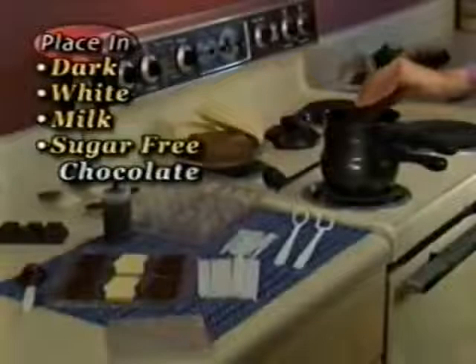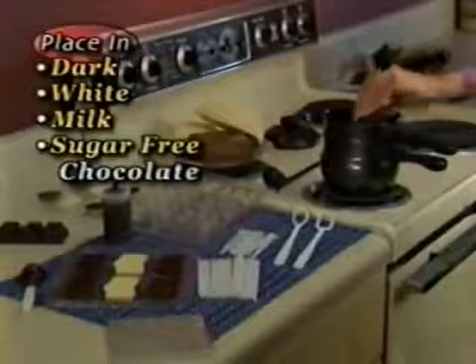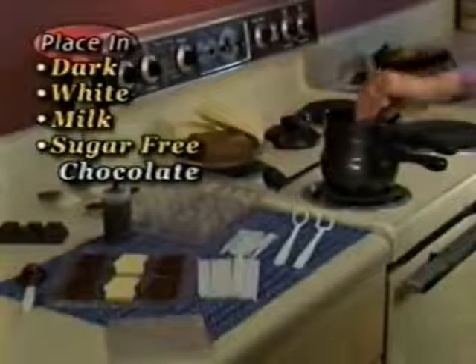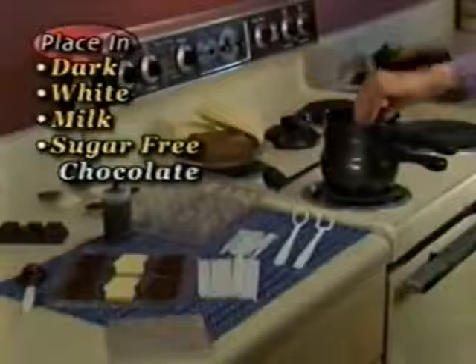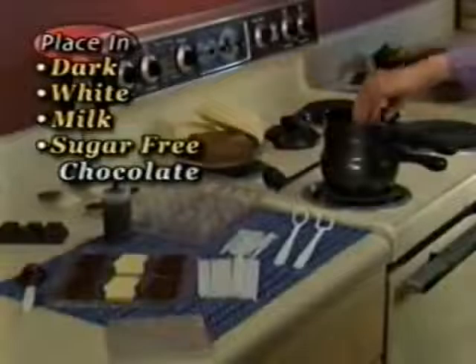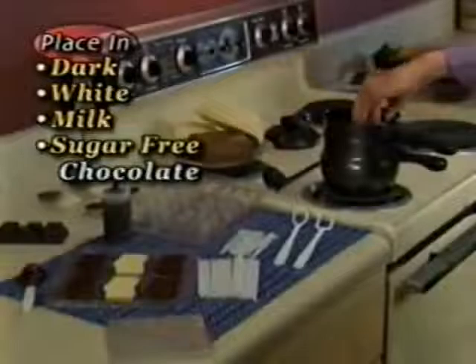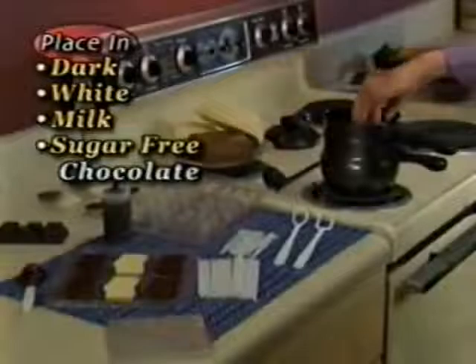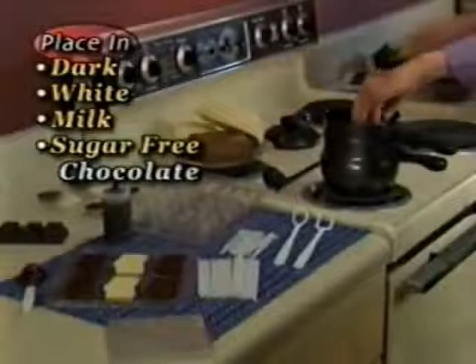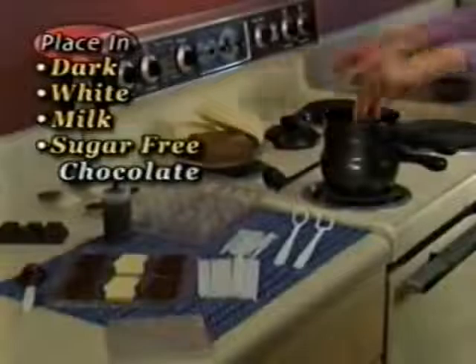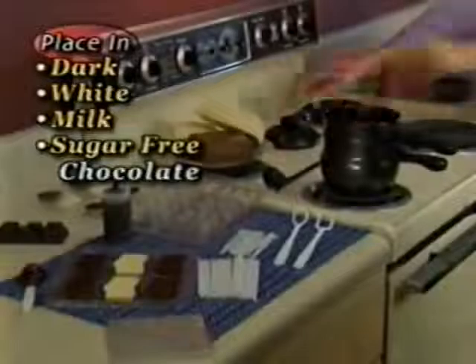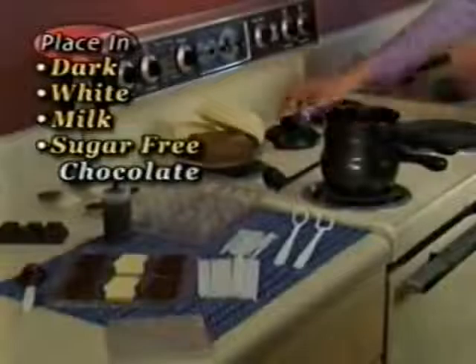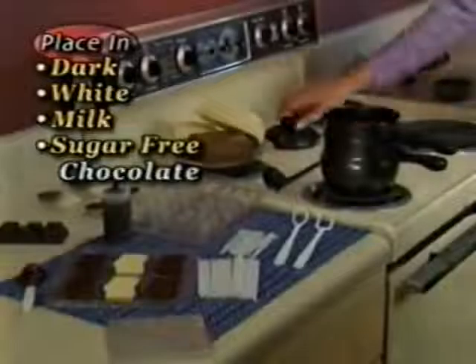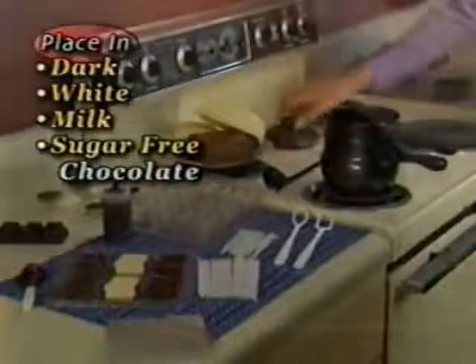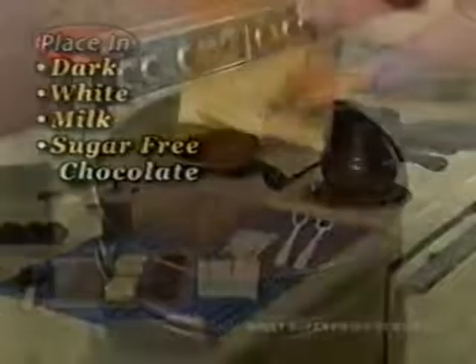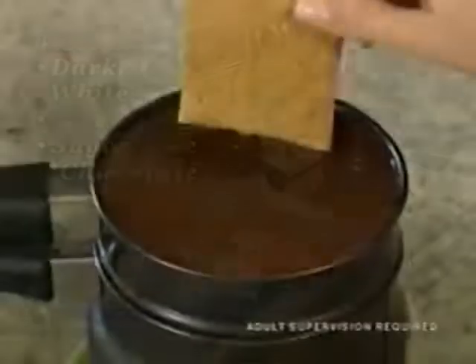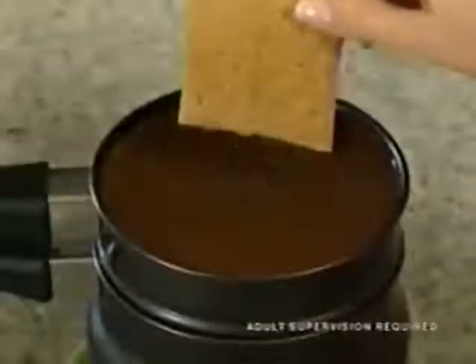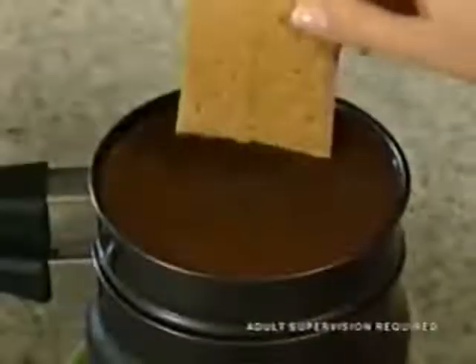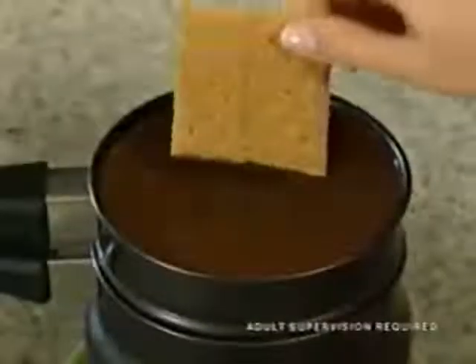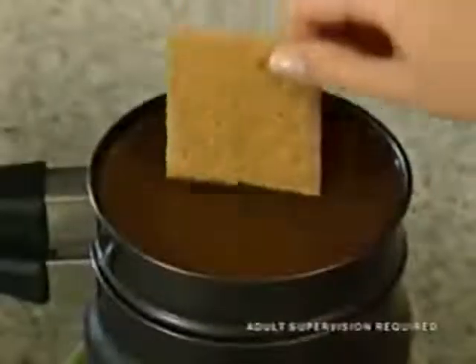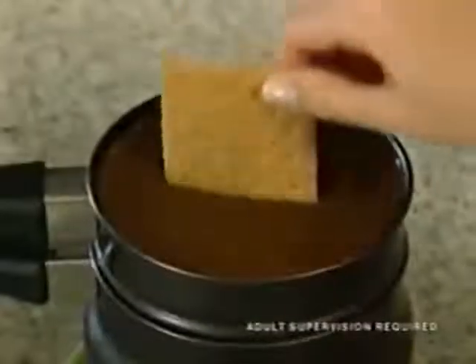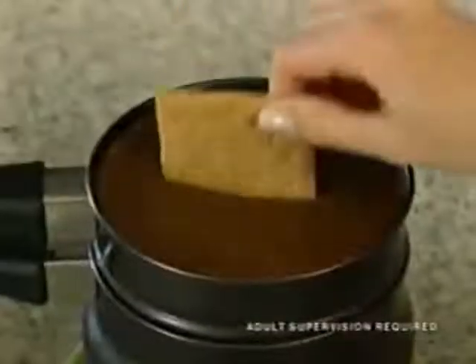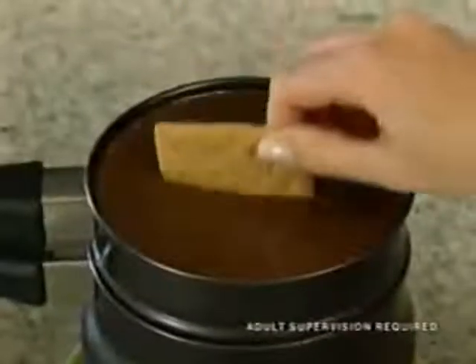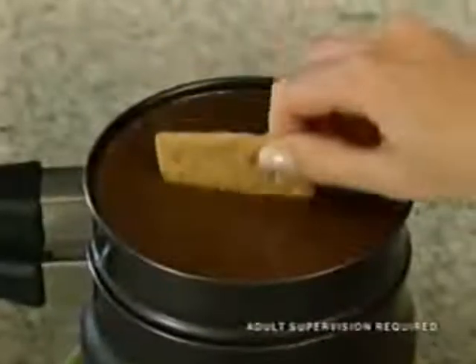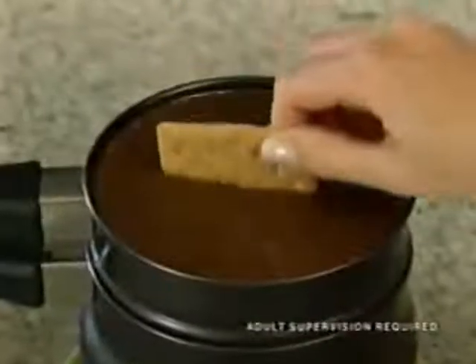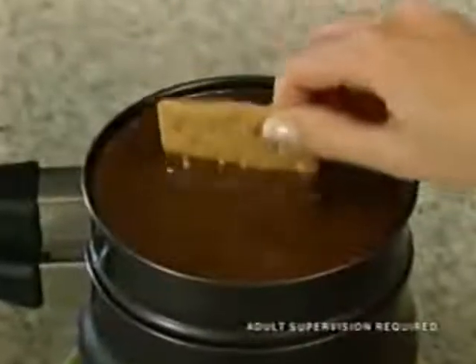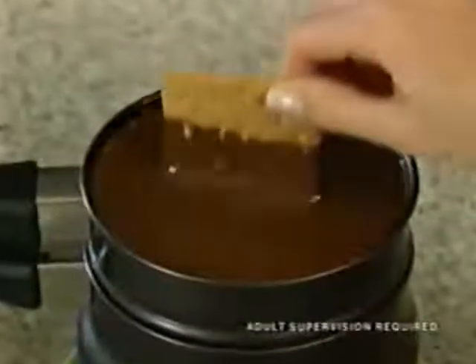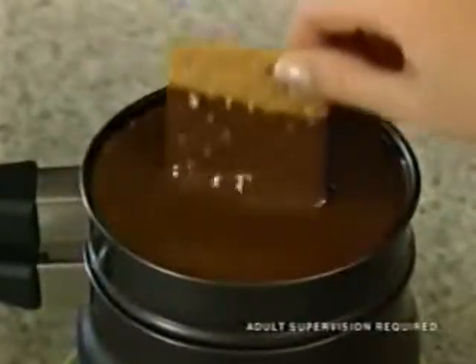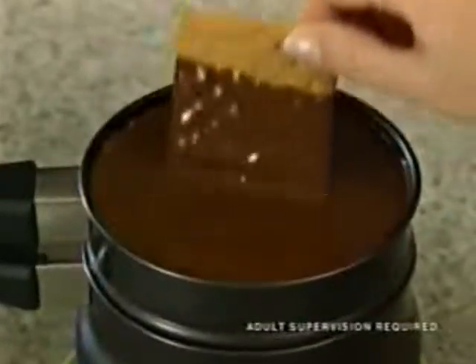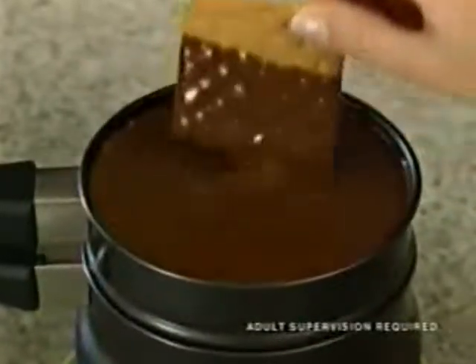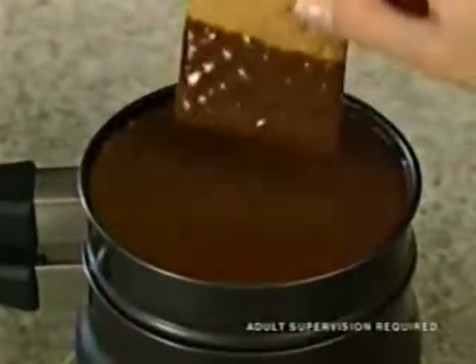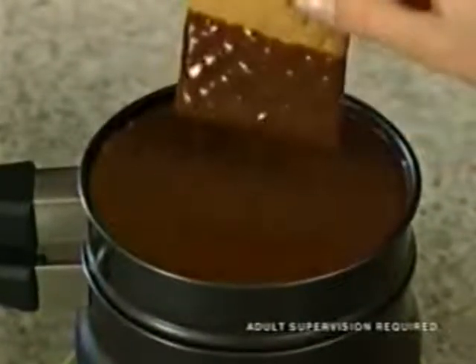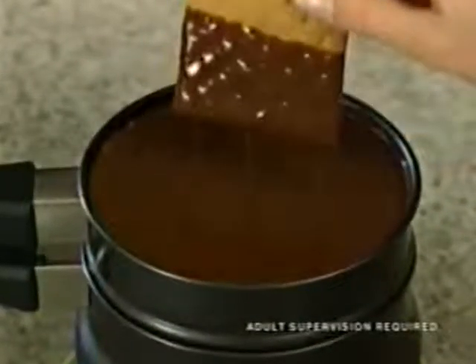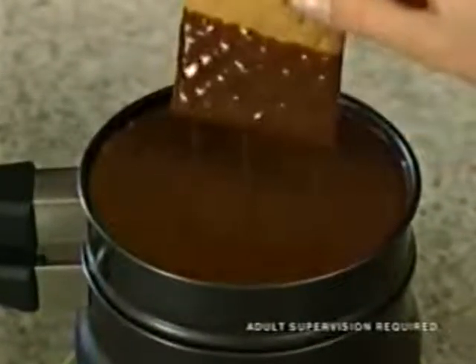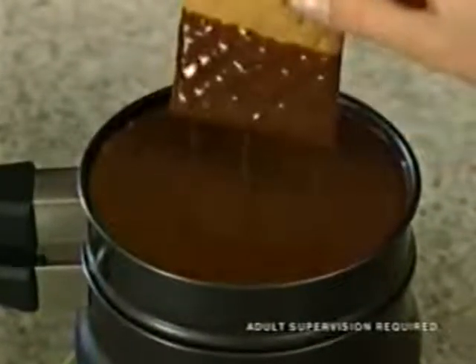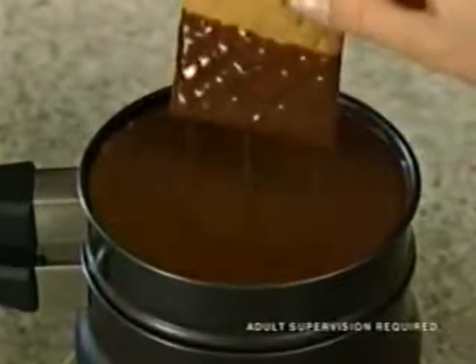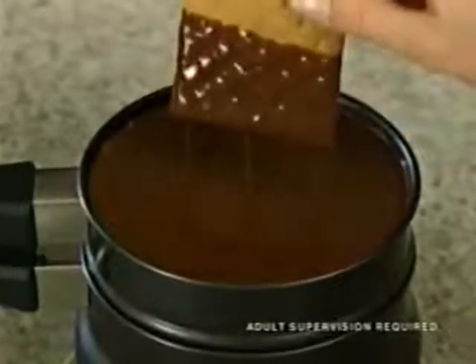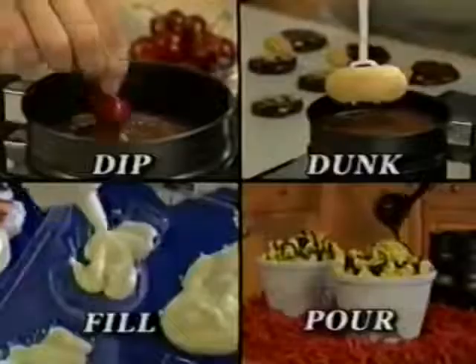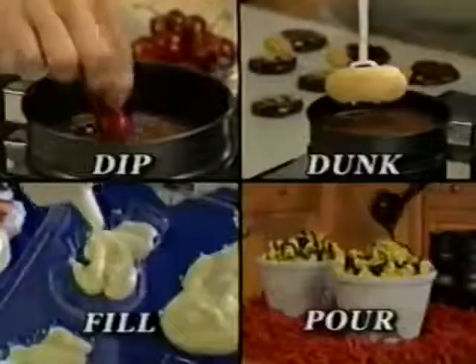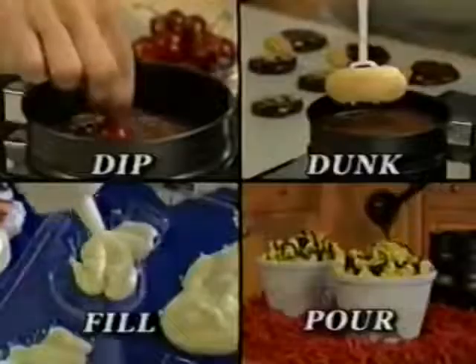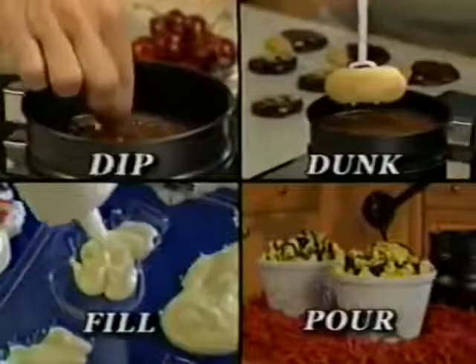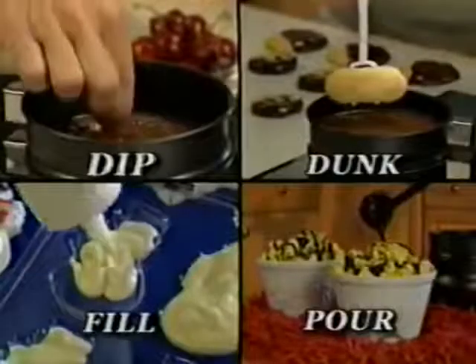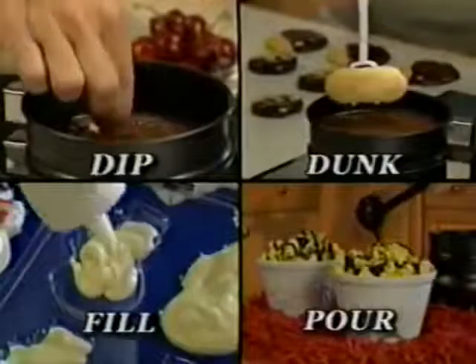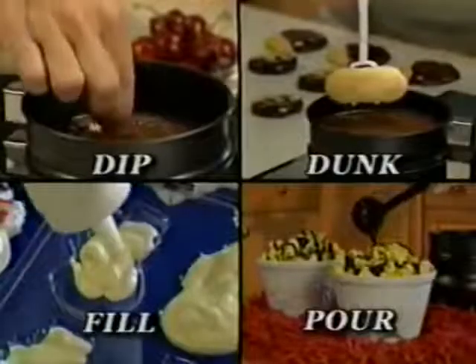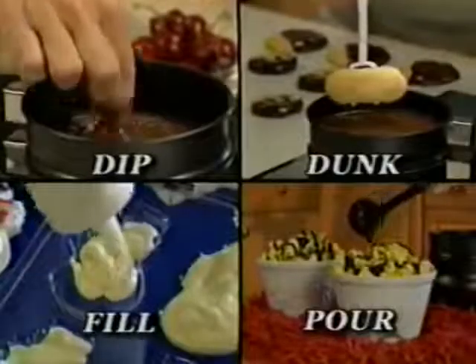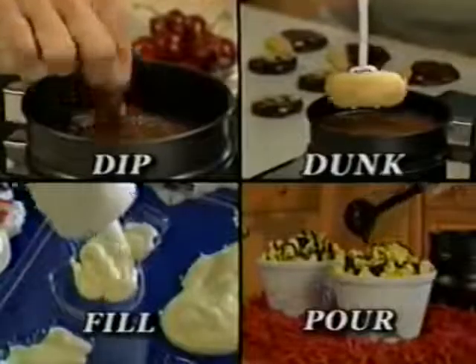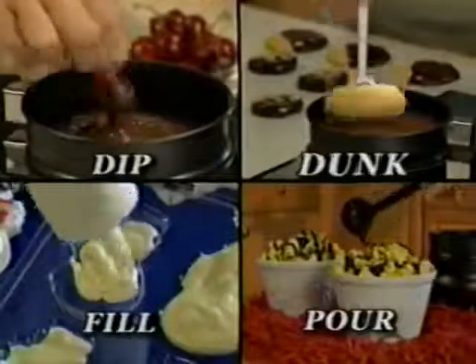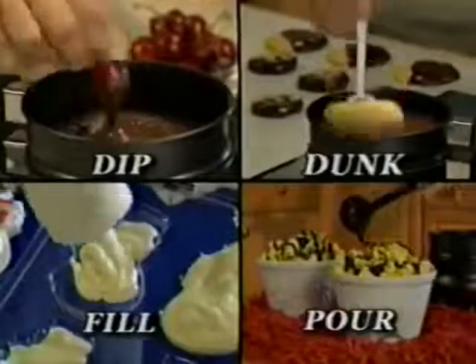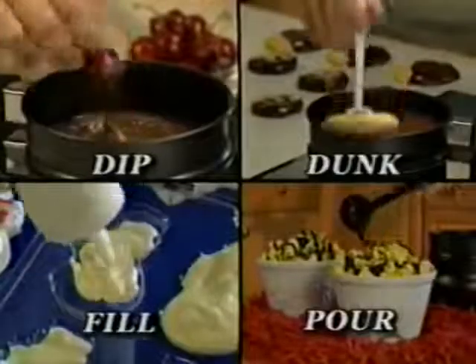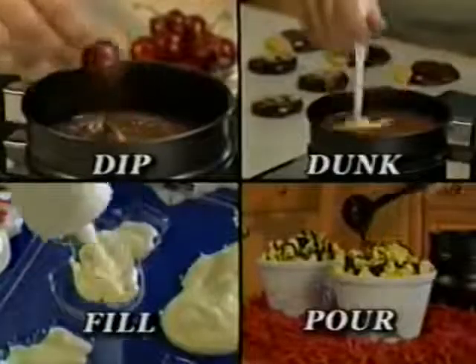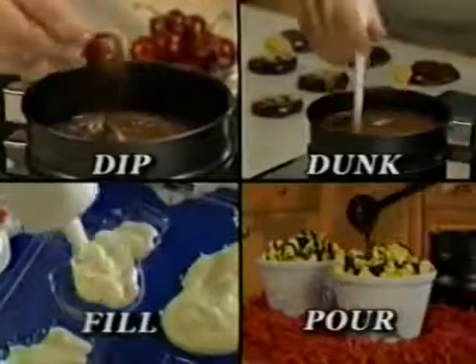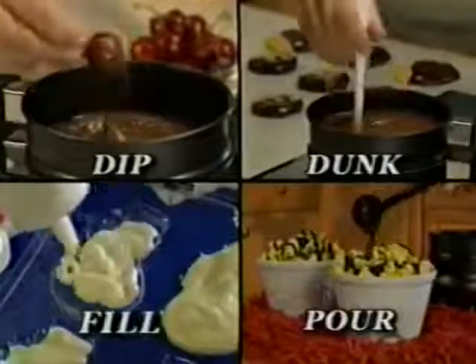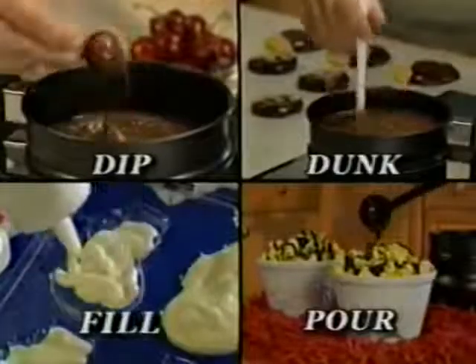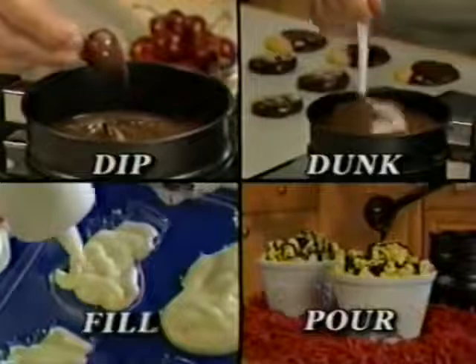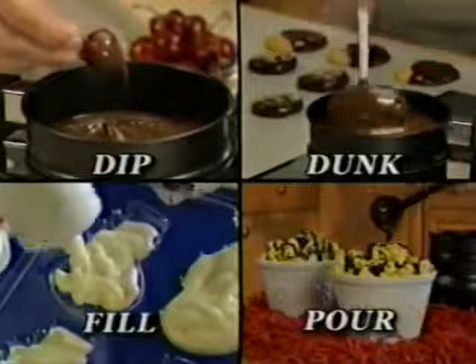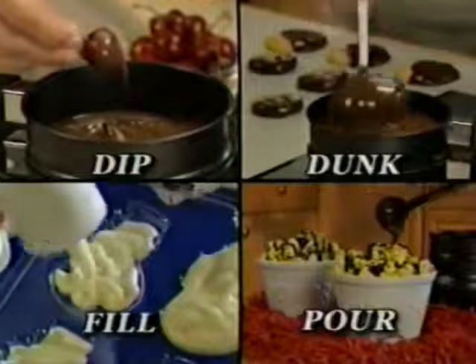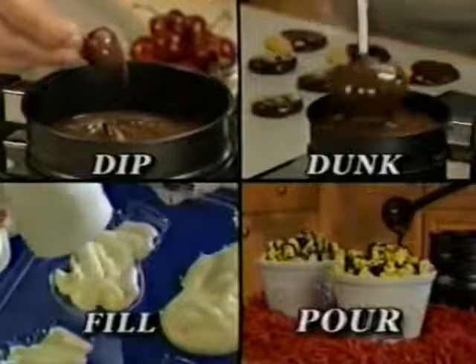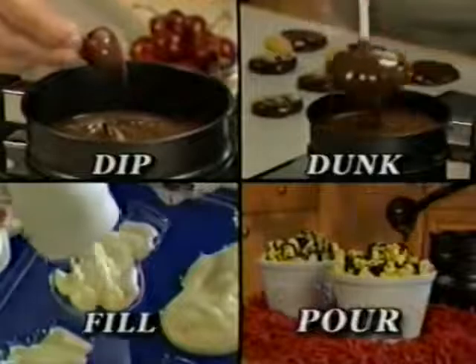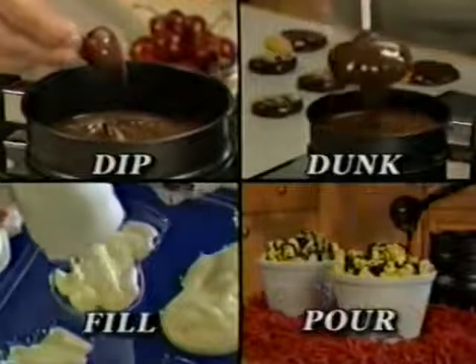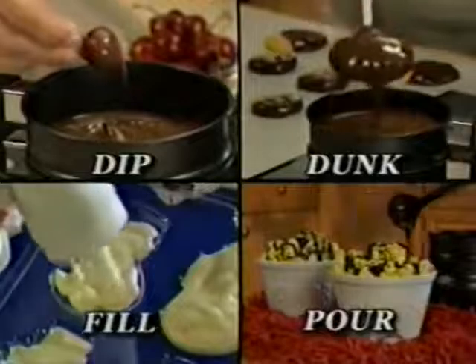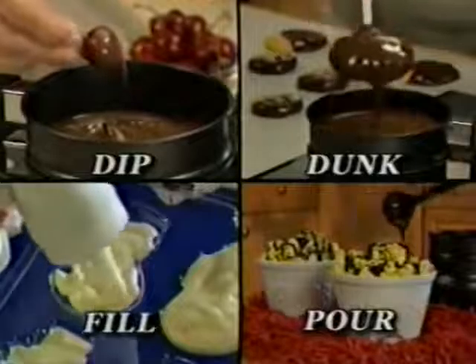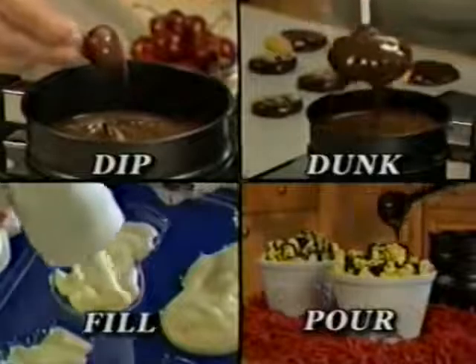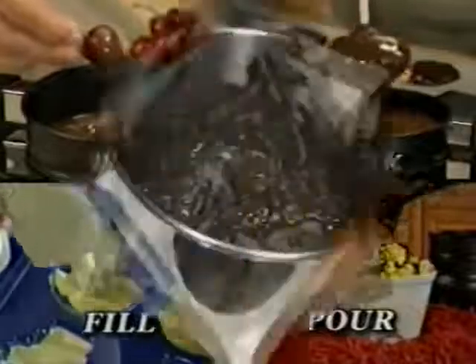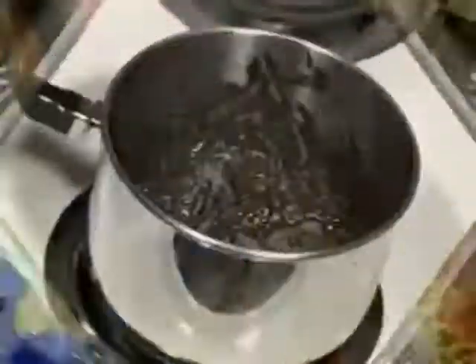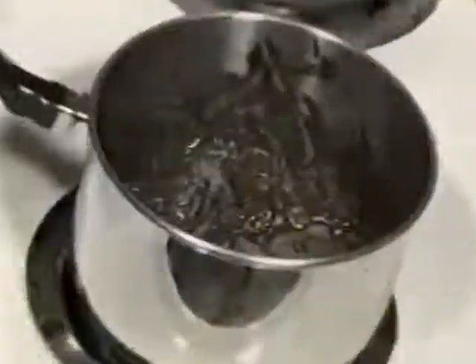Just place in store-bought chocolate, select your favorite treat, then with adult supervision, simply dip it, dunk it, fill it, or pour it.